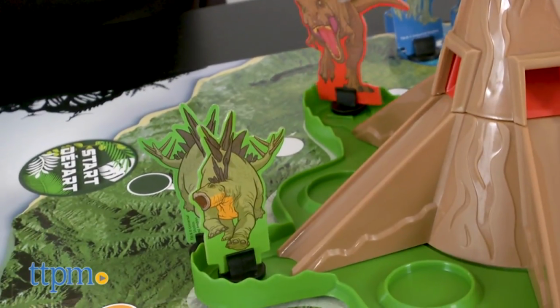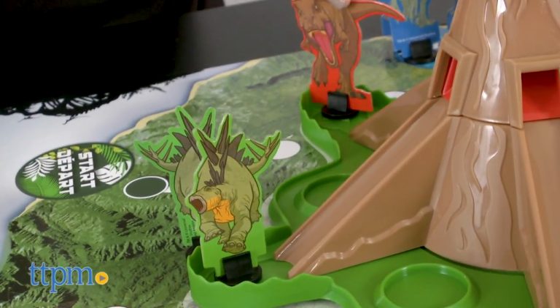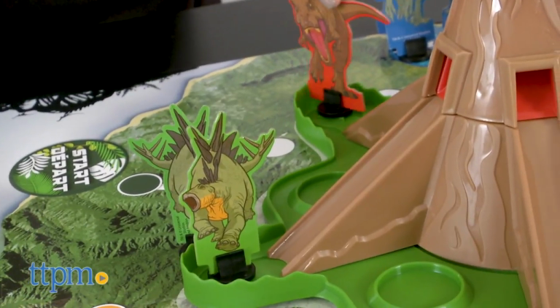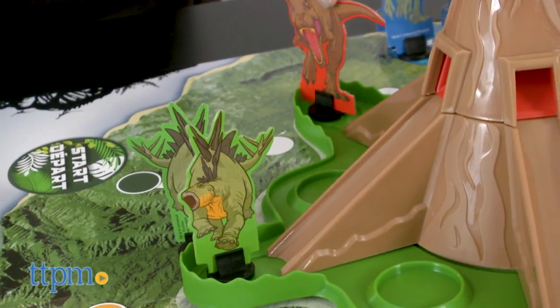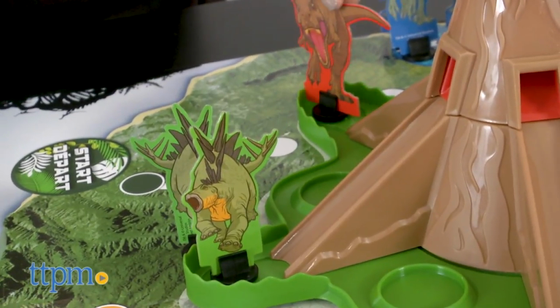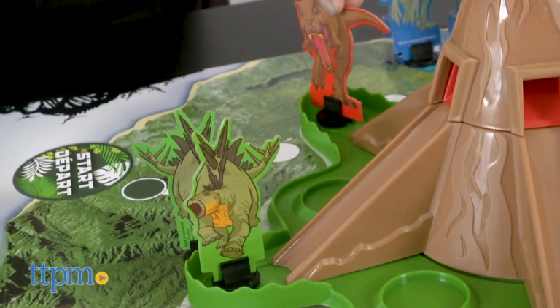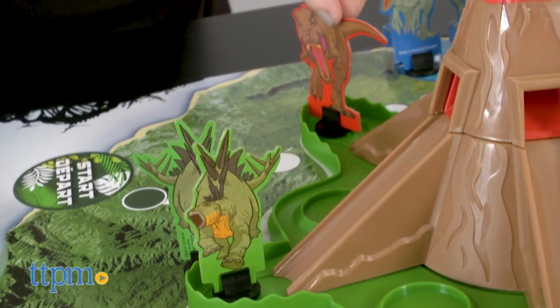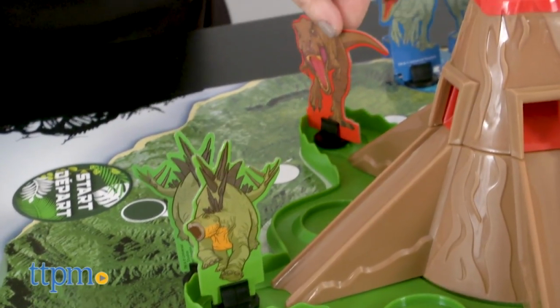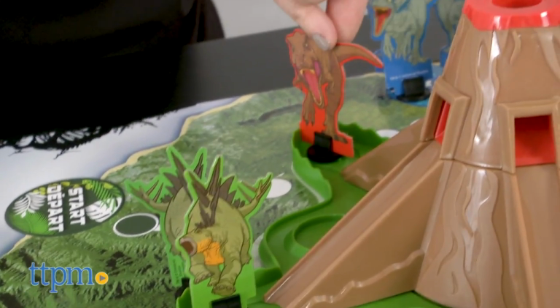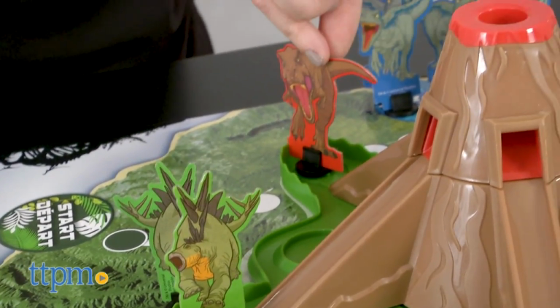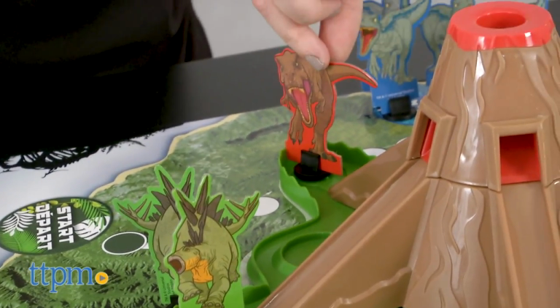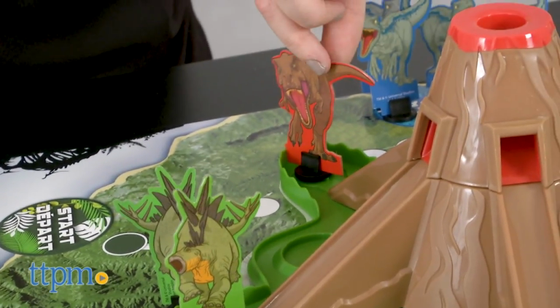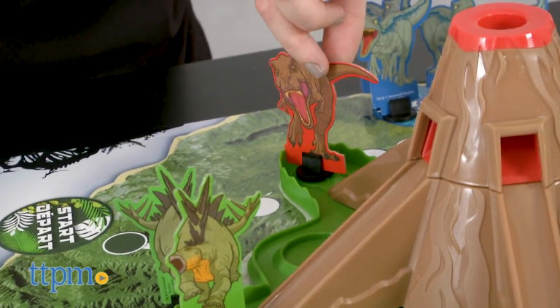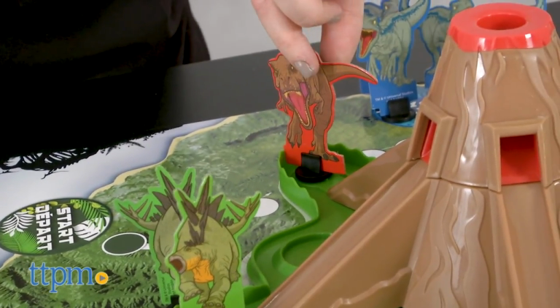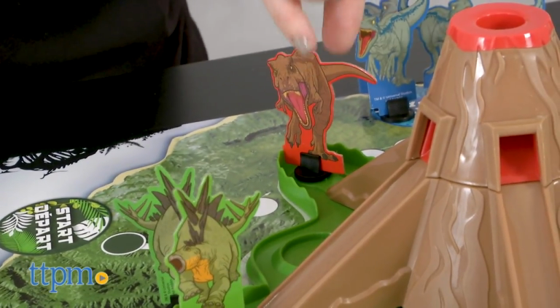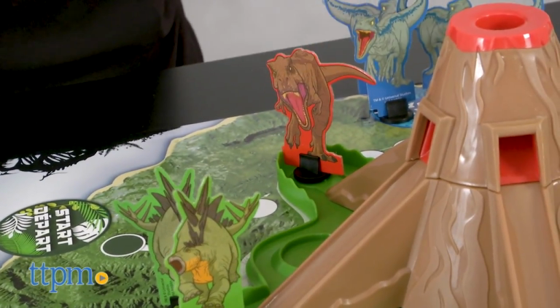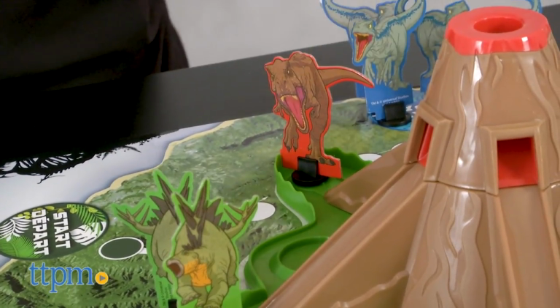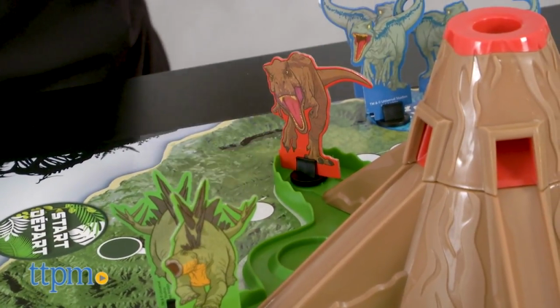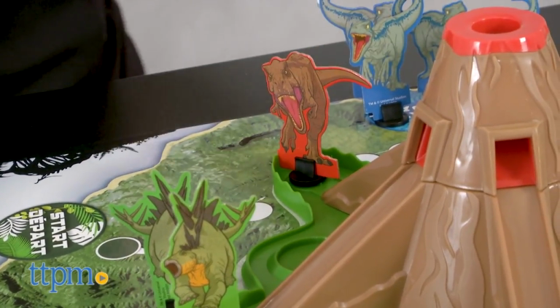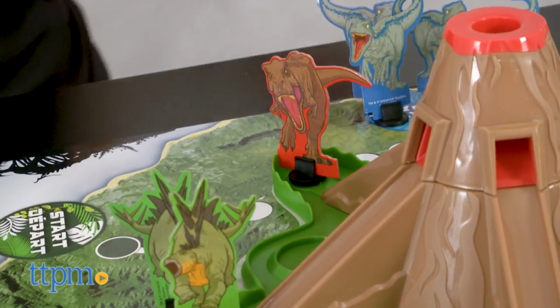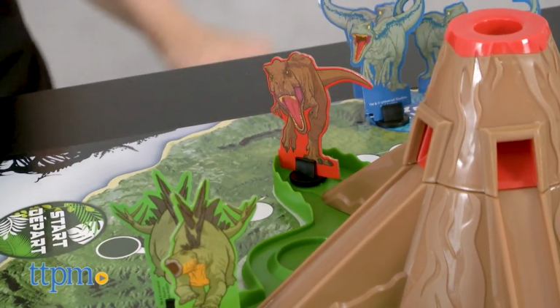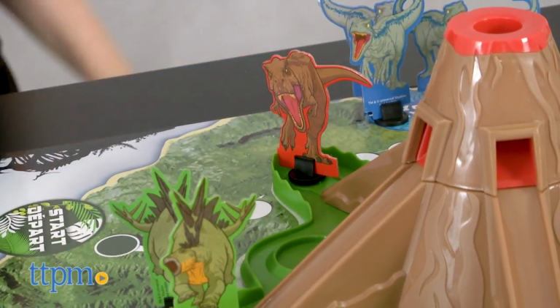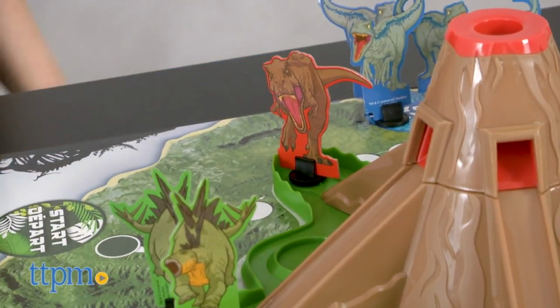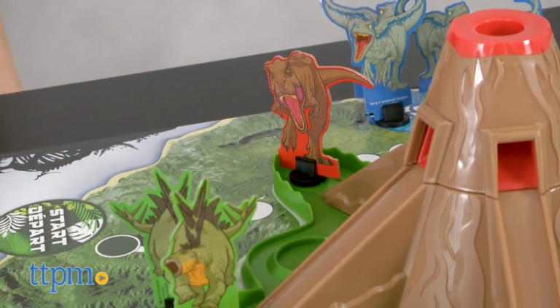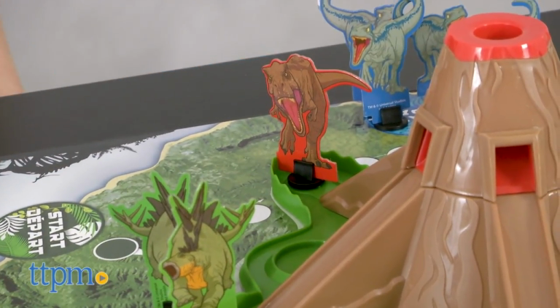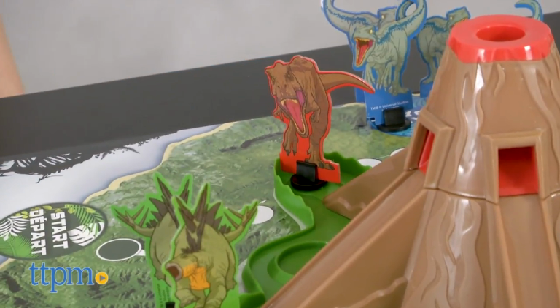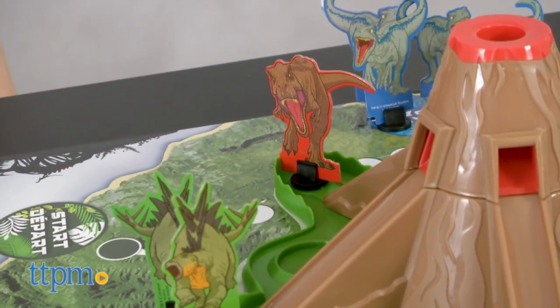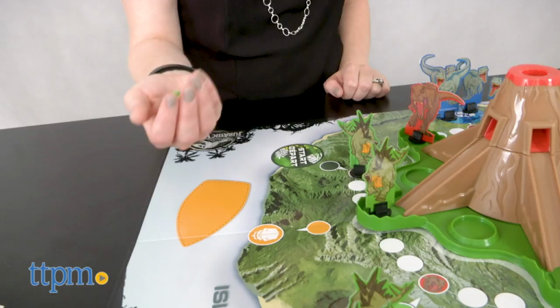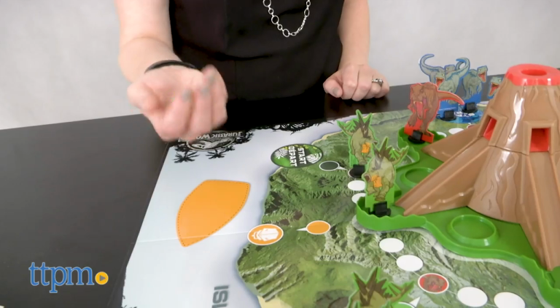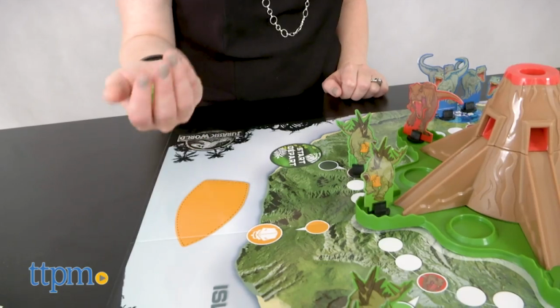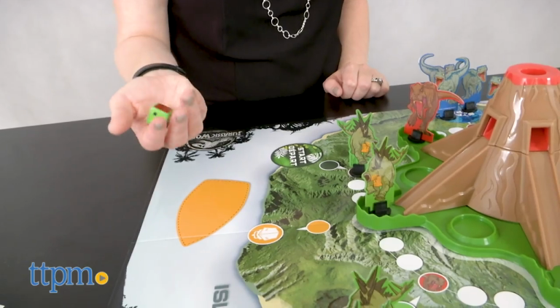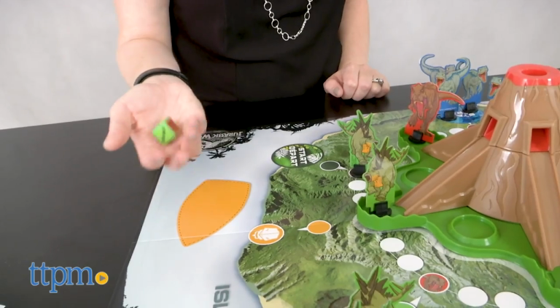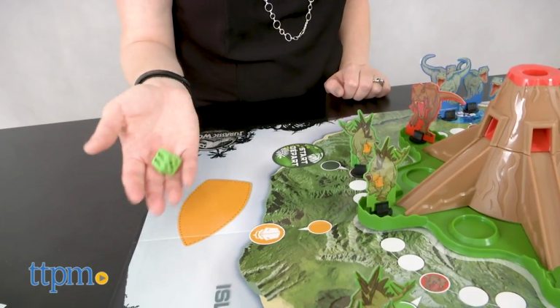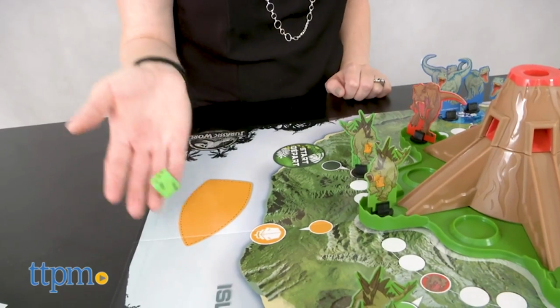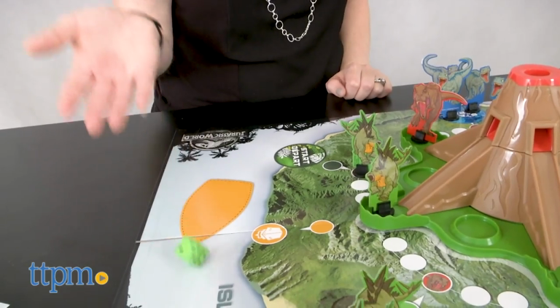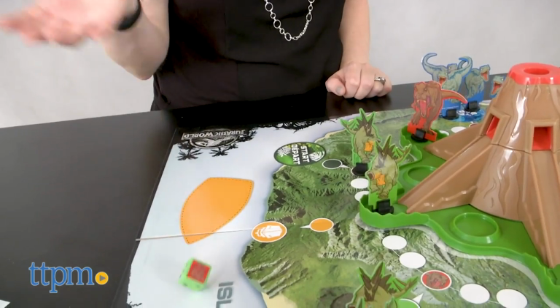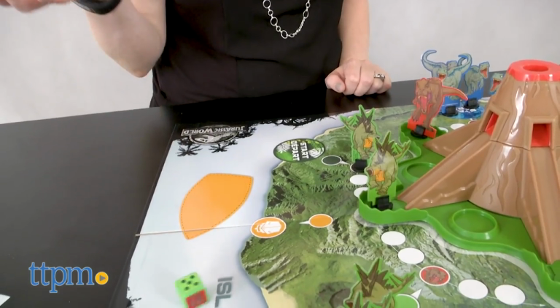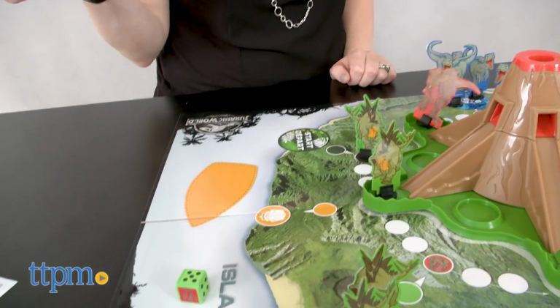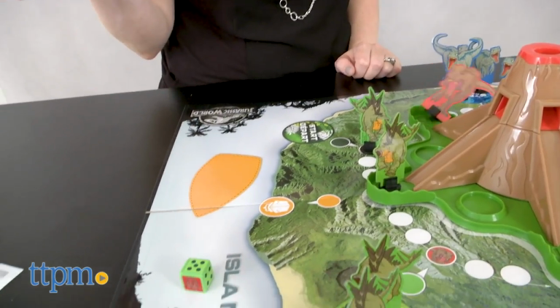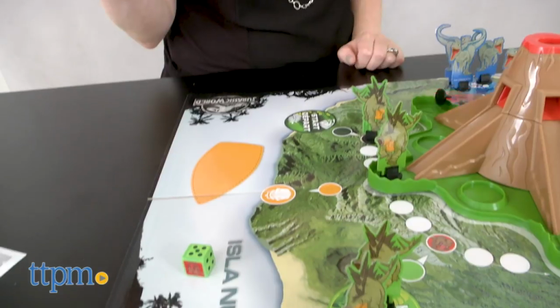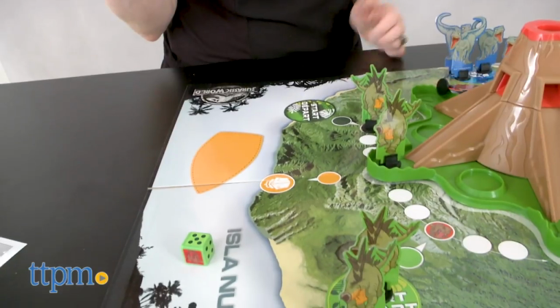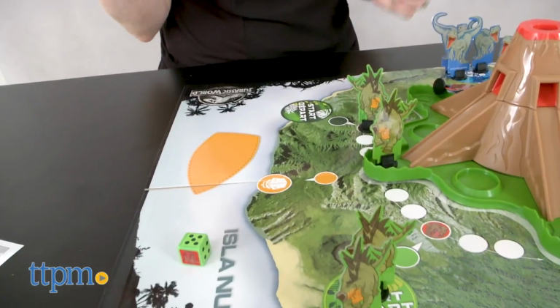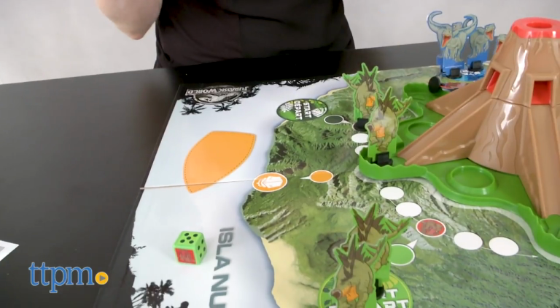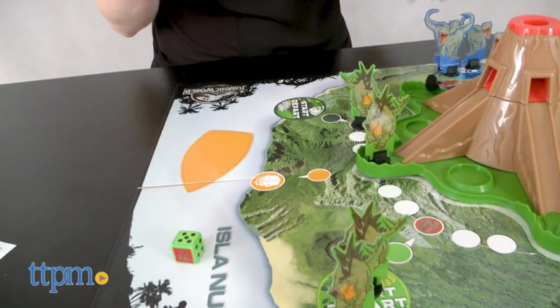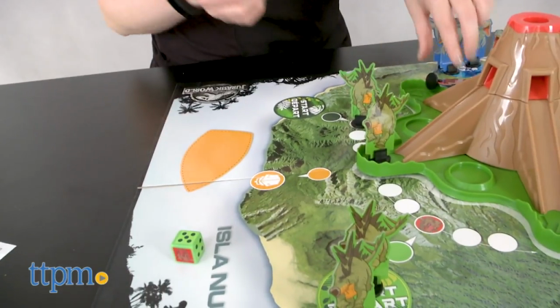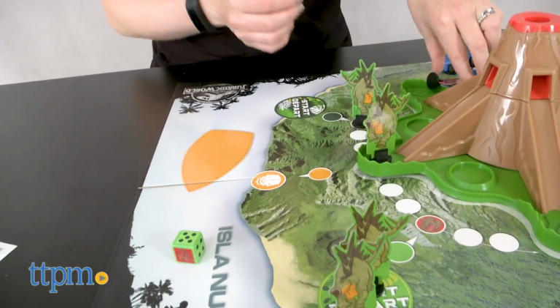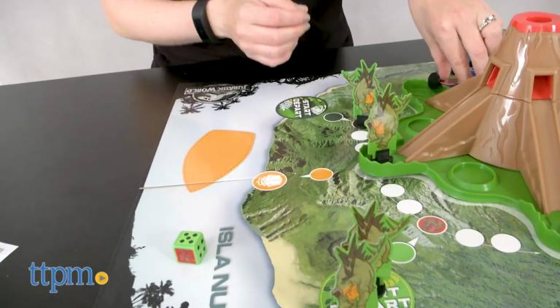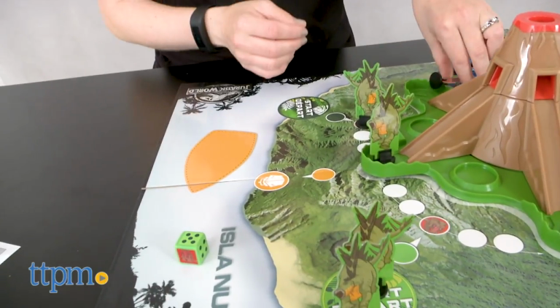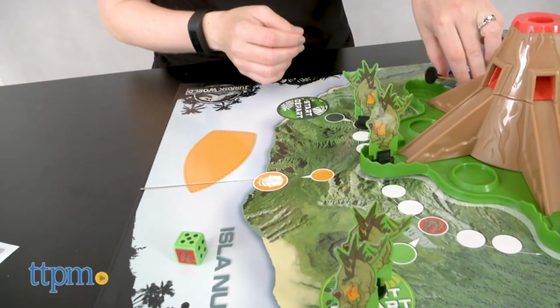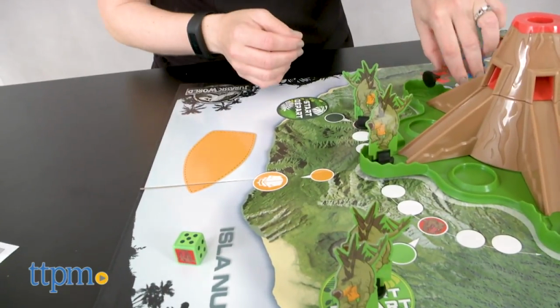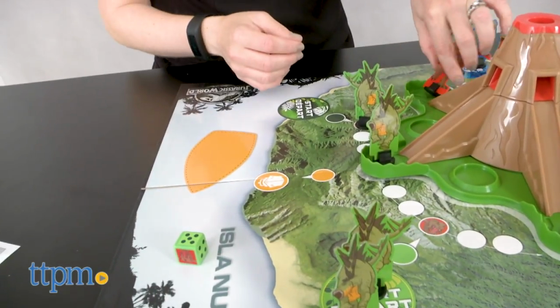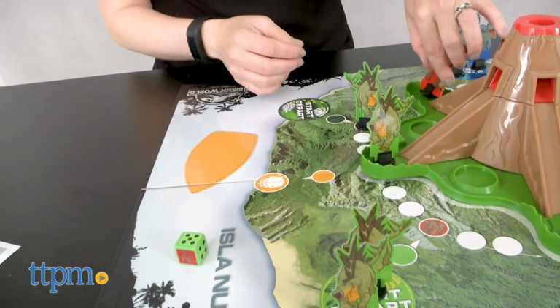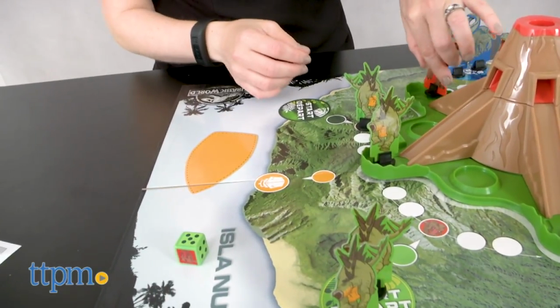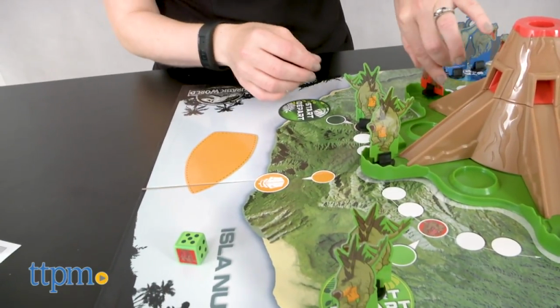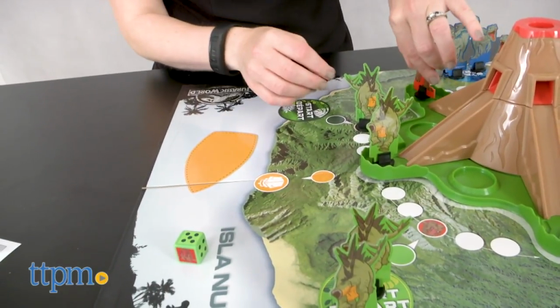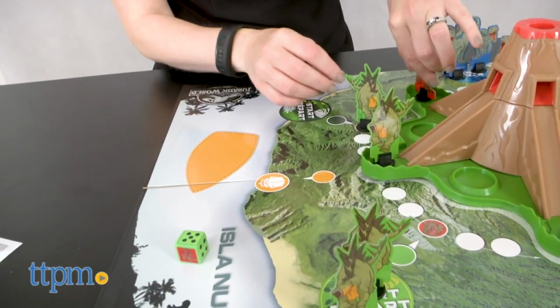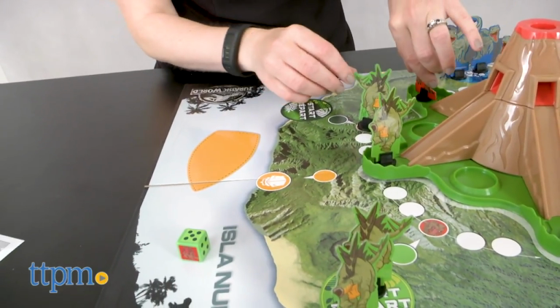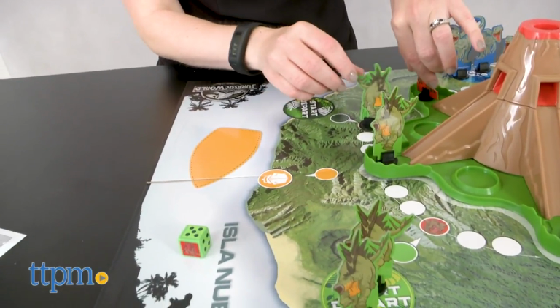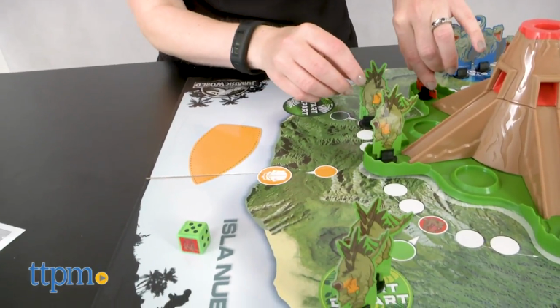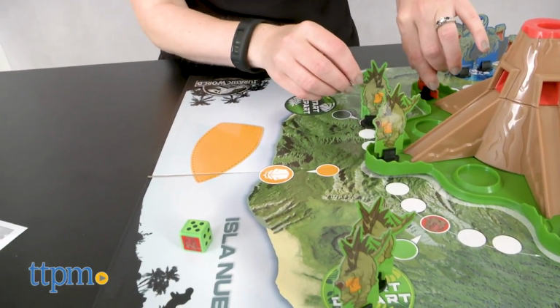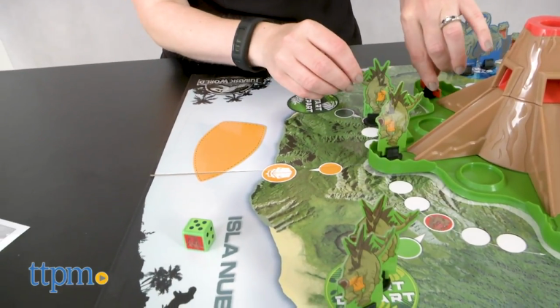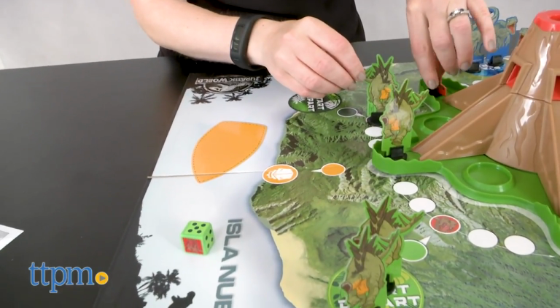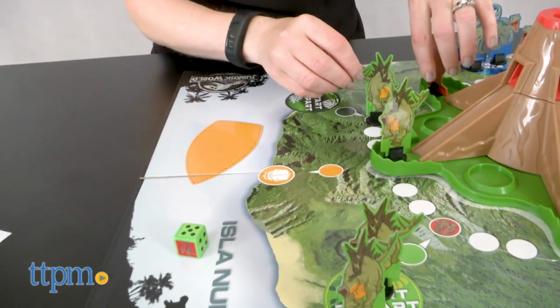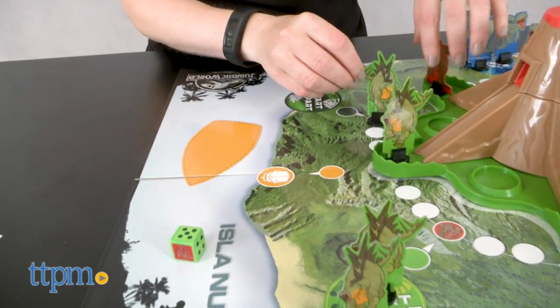If you get blocked by the T-Rex, you have two chances to roll the T-Rex in order to move; otherwise, you have to go back to your start space.